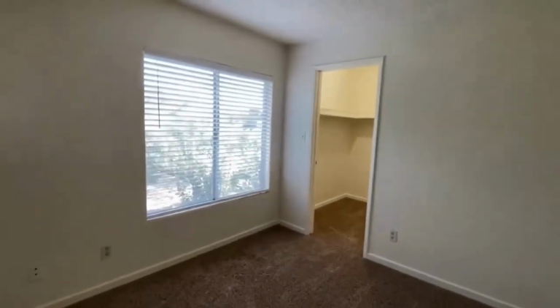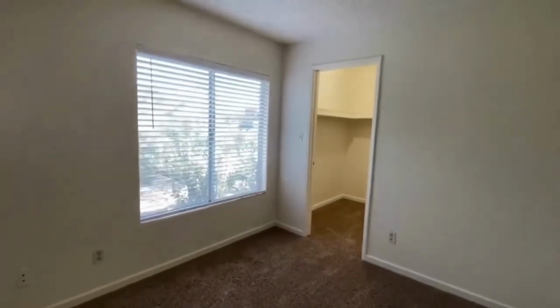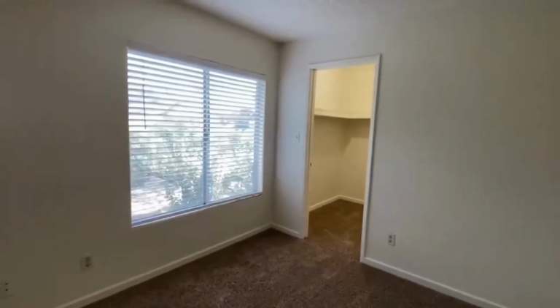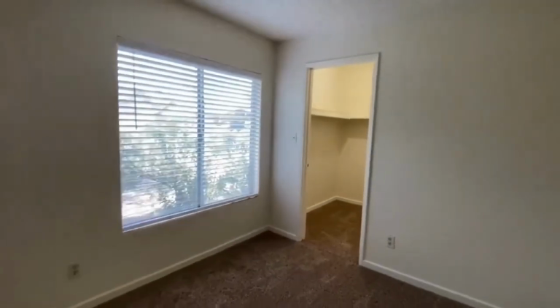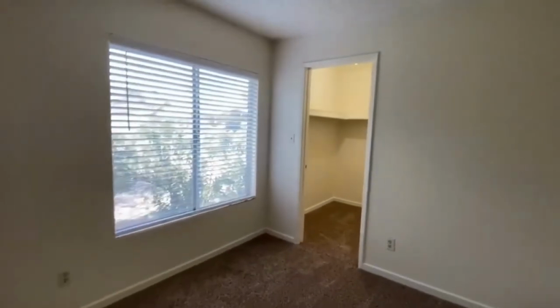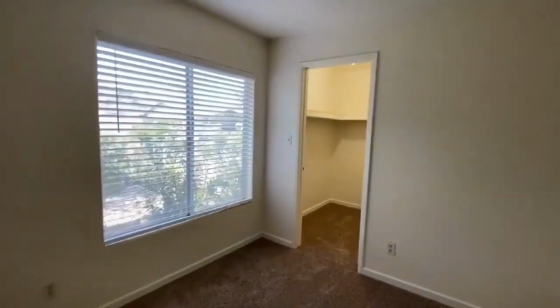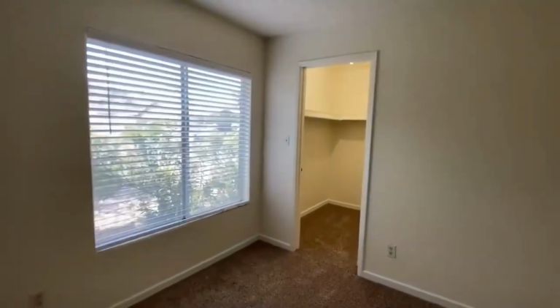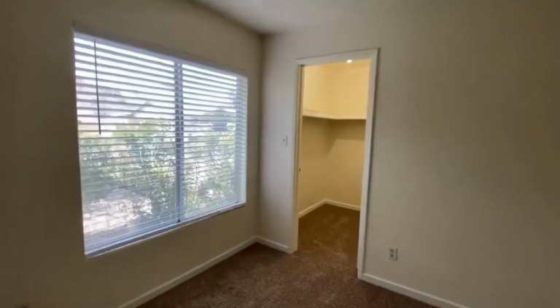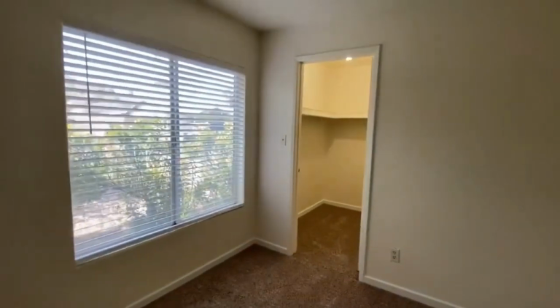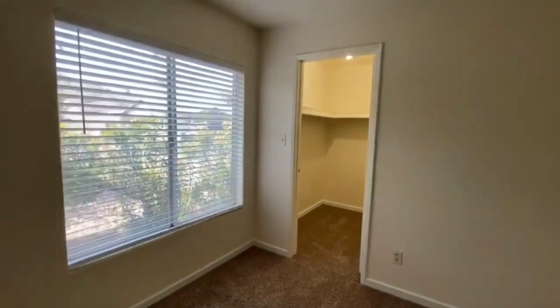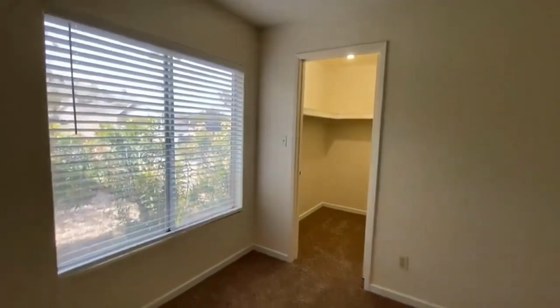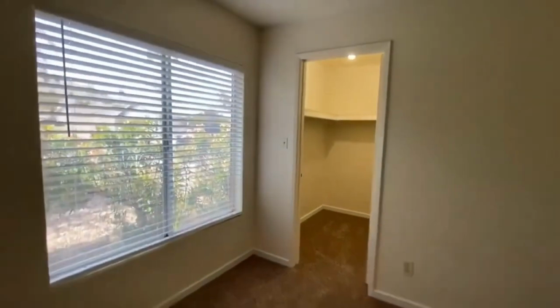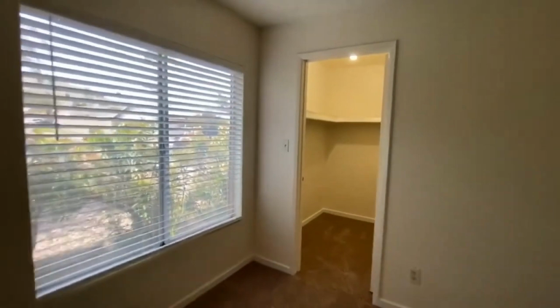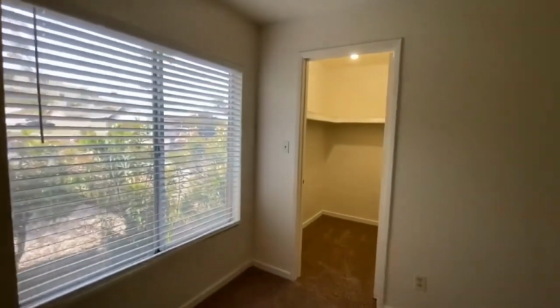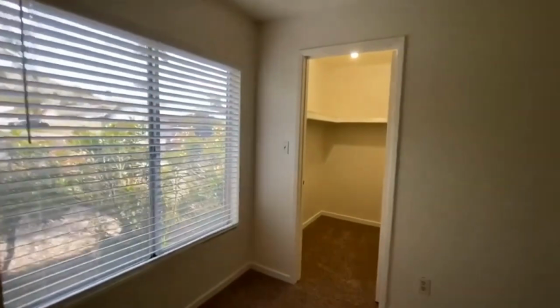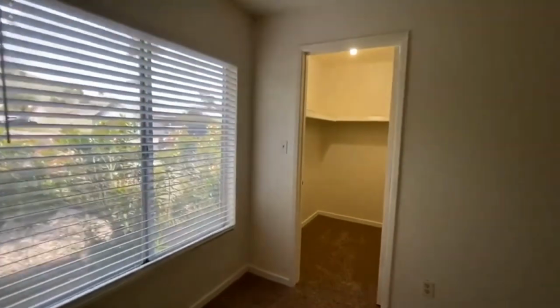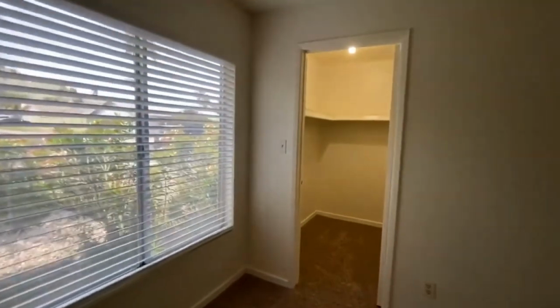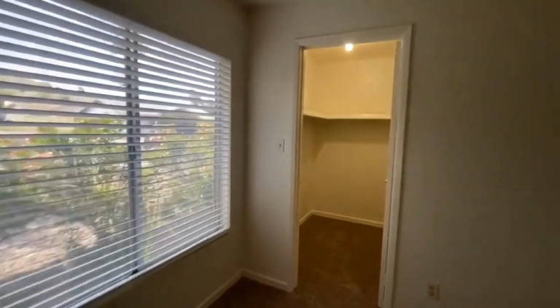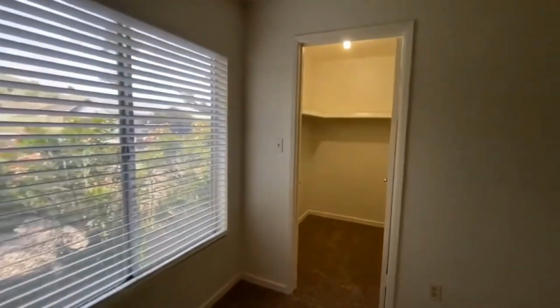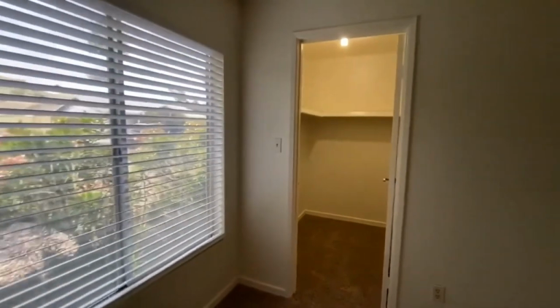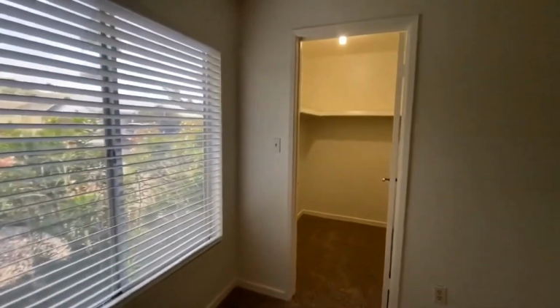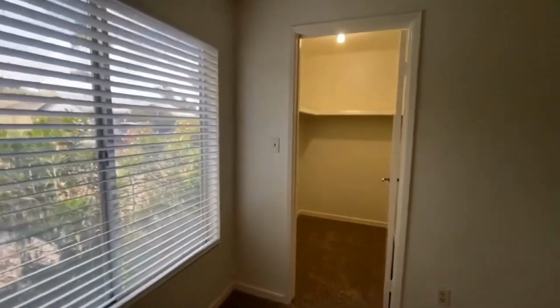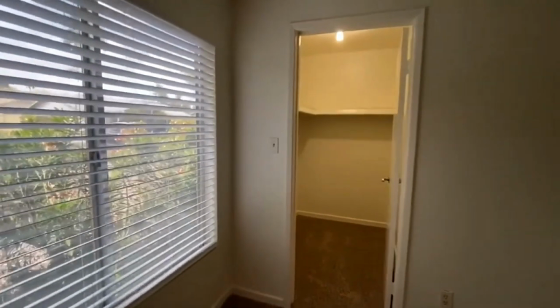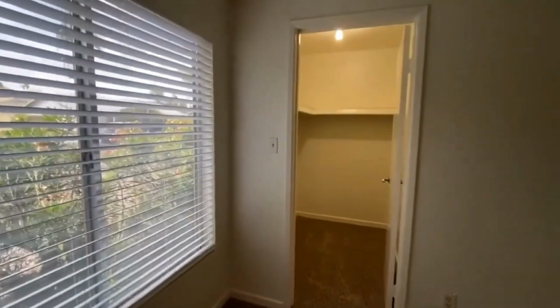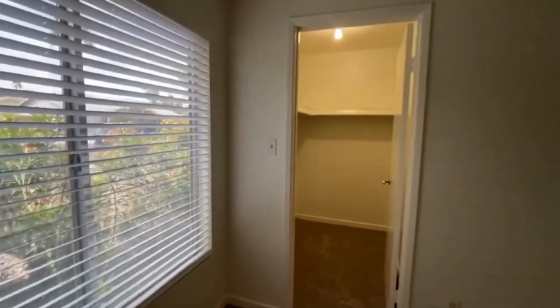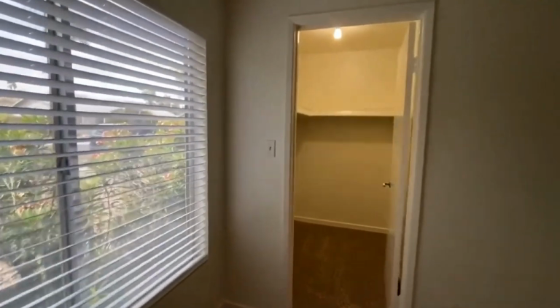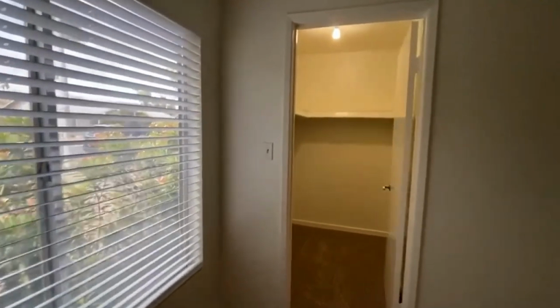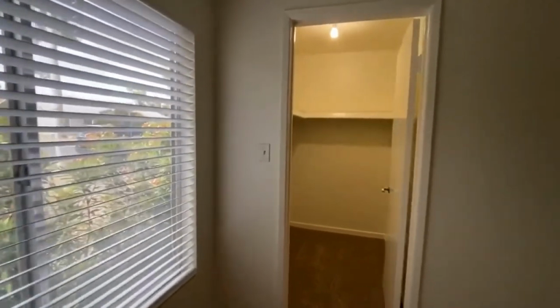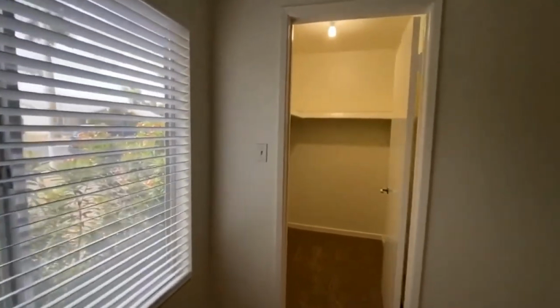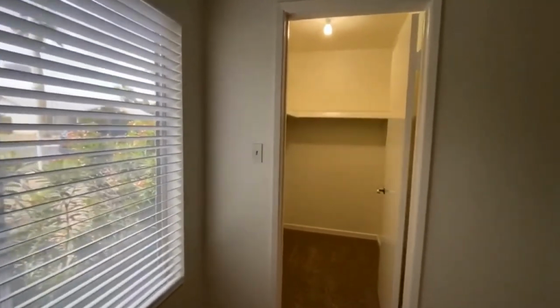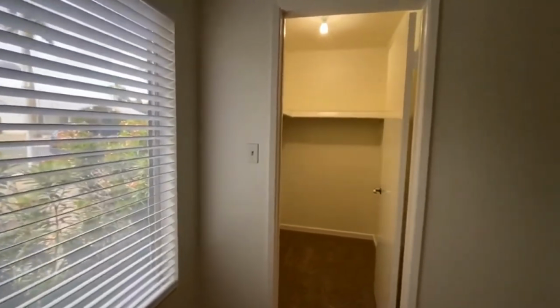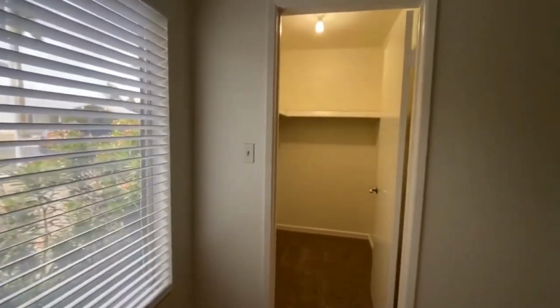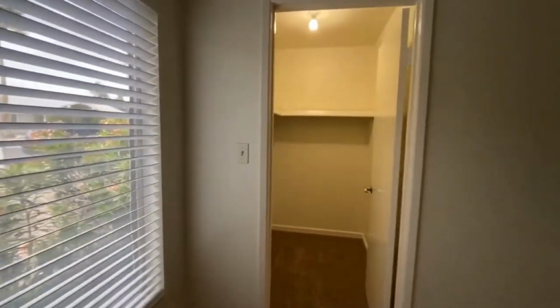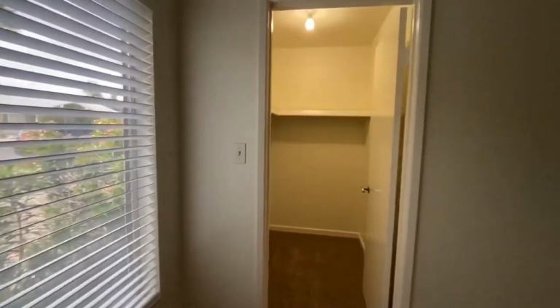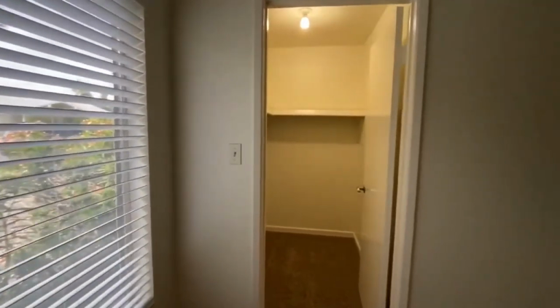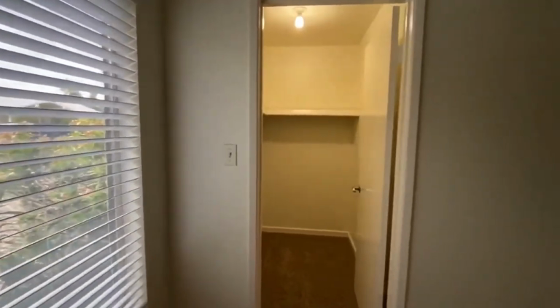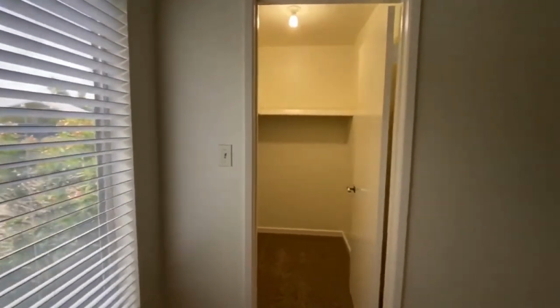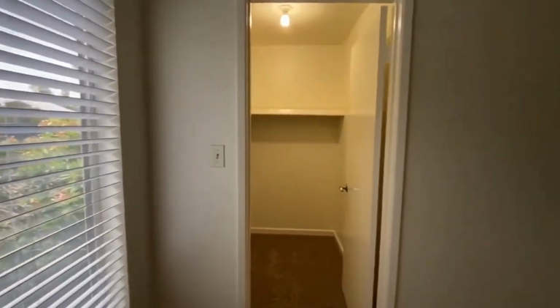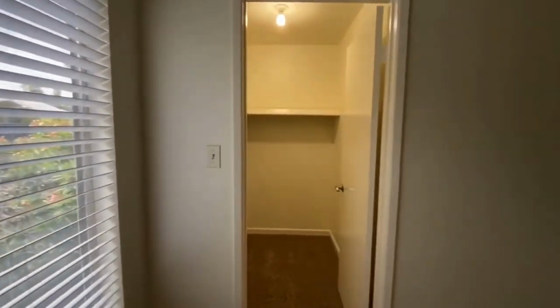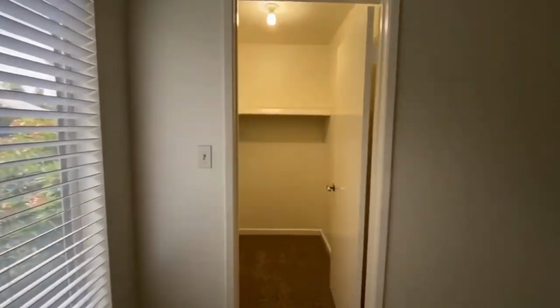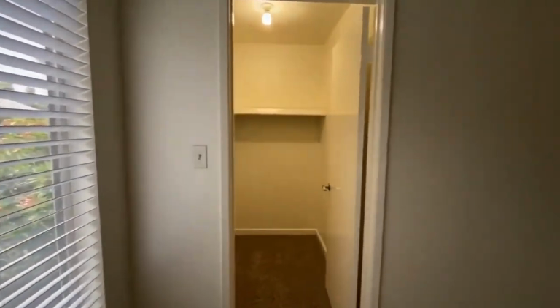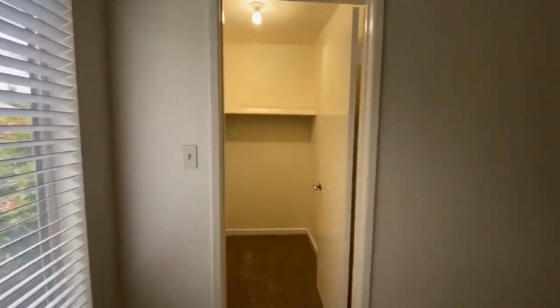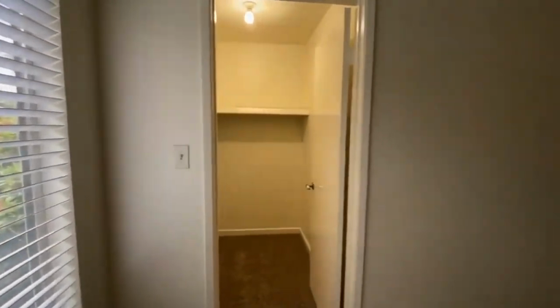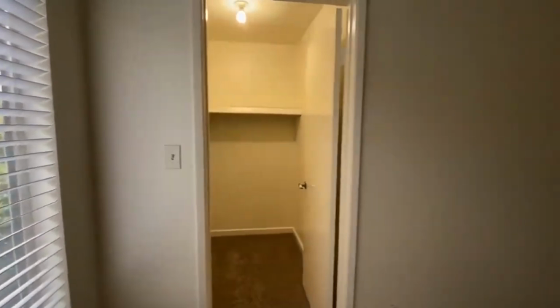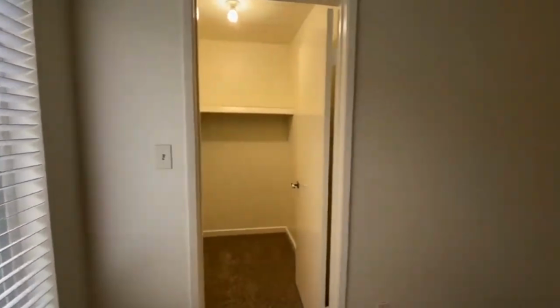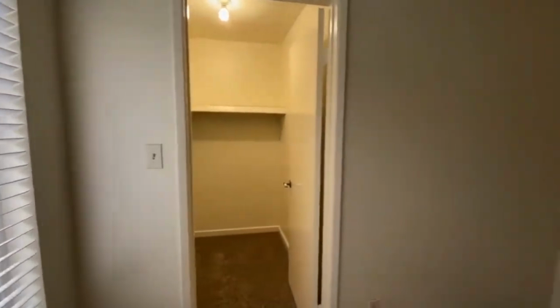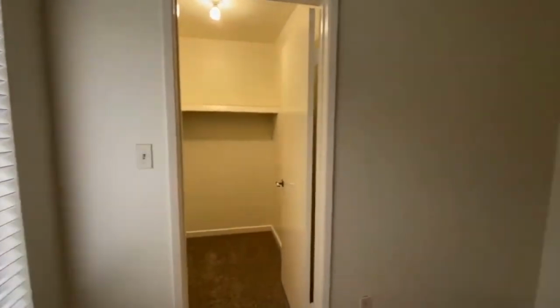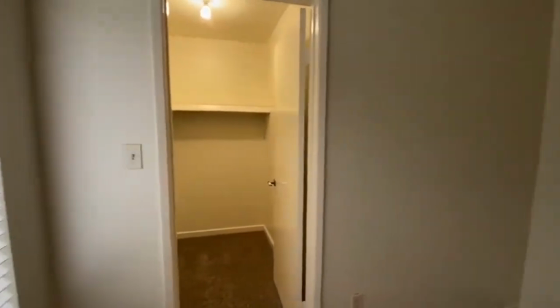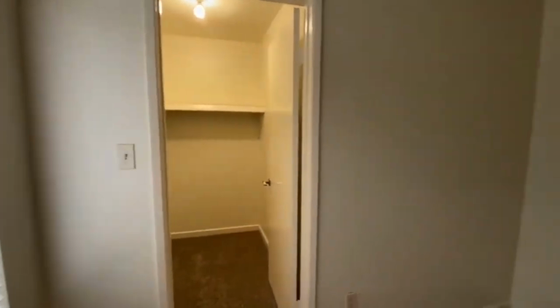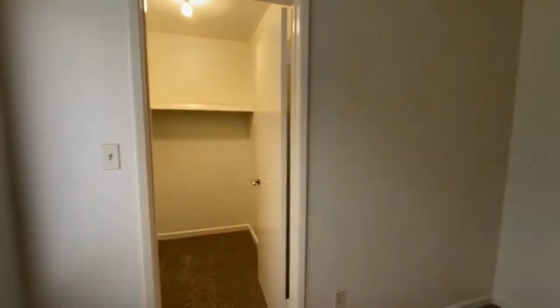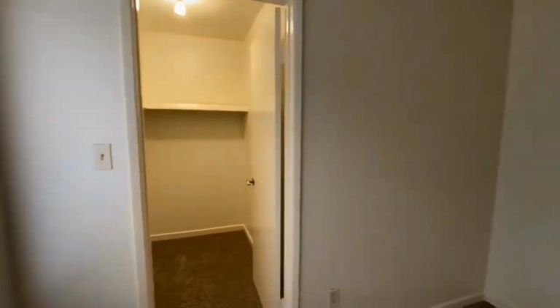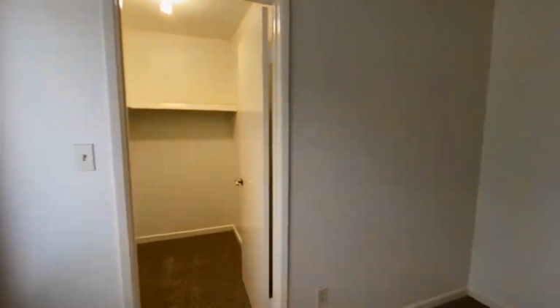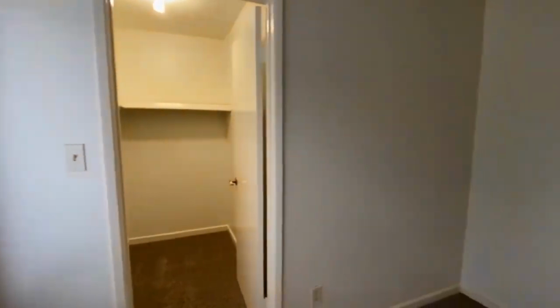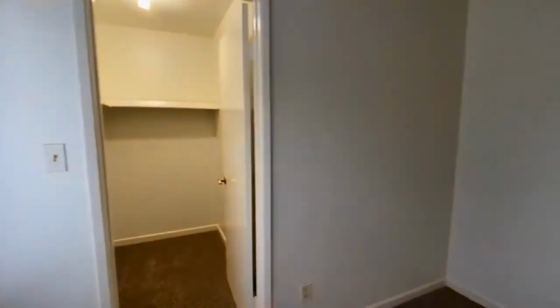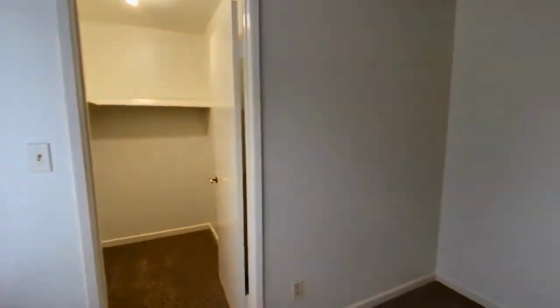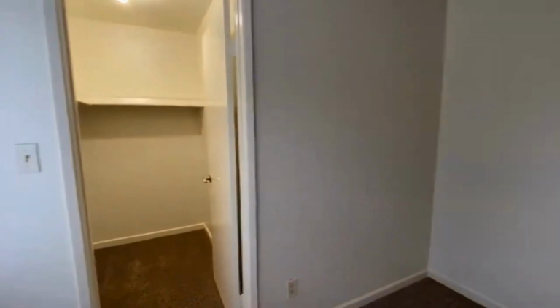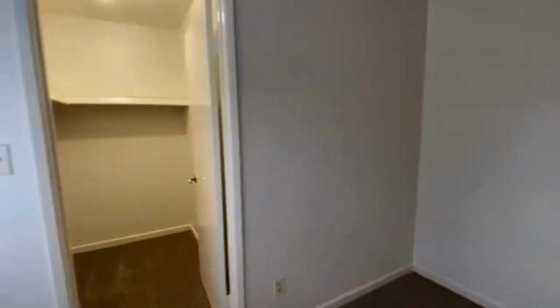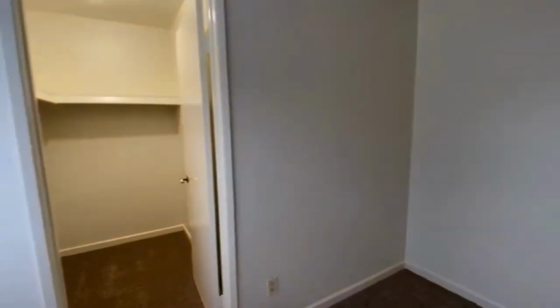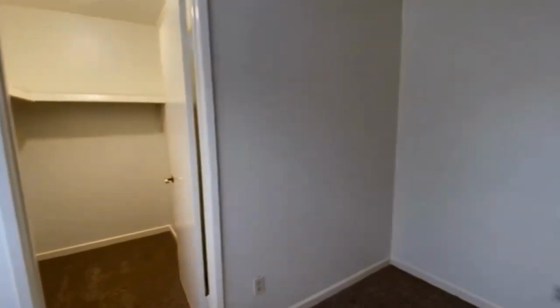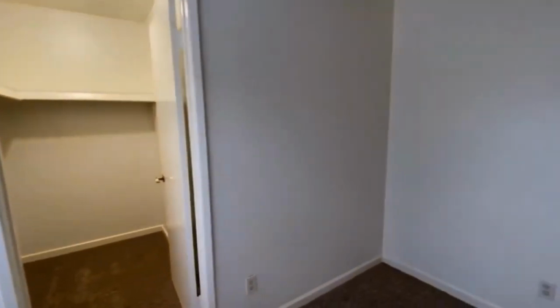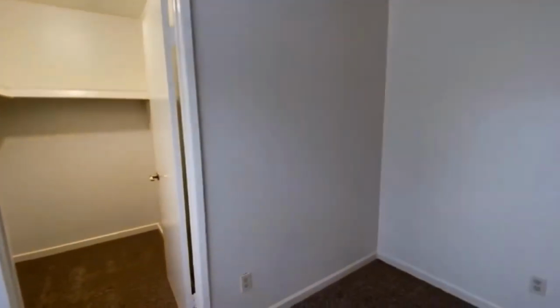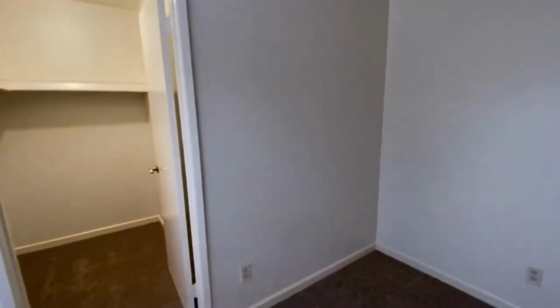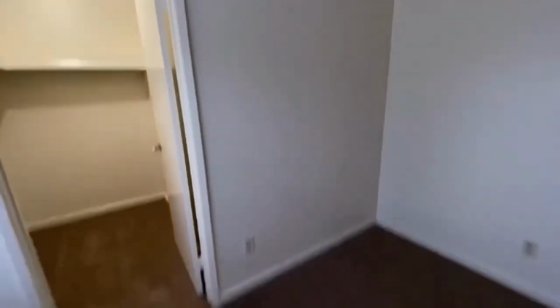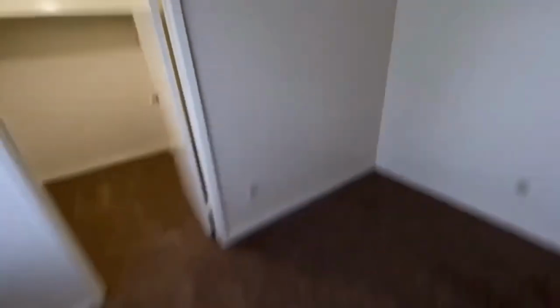We really hope that you enjoyed the tour of this home. If you did, please go to our website at www.leaseaz.com. Thanks so much!